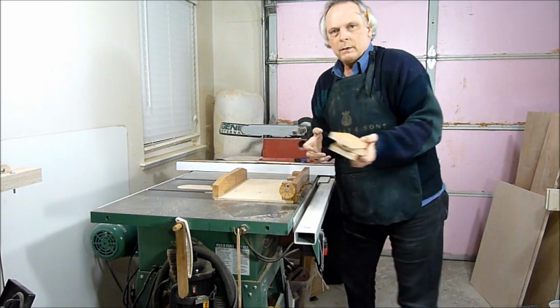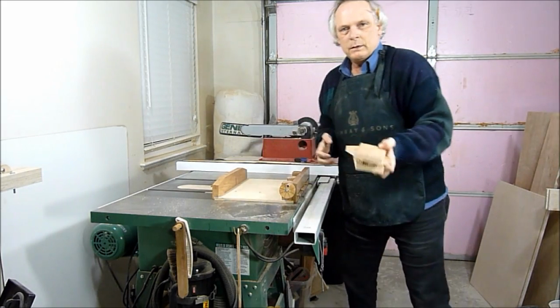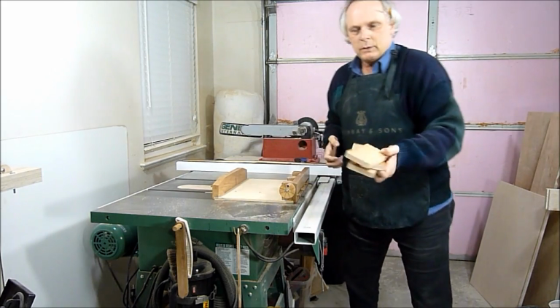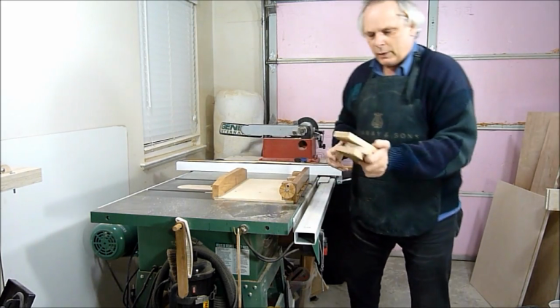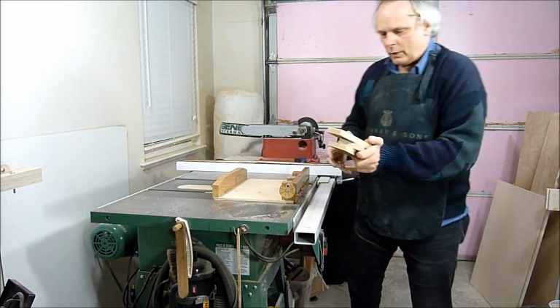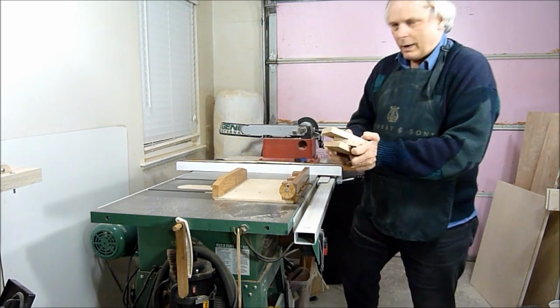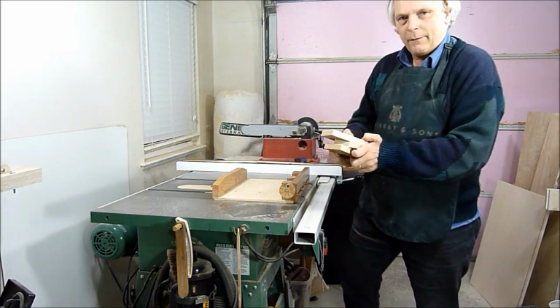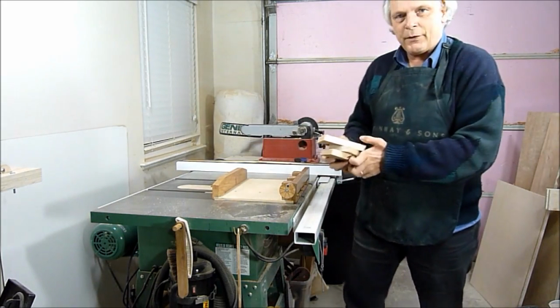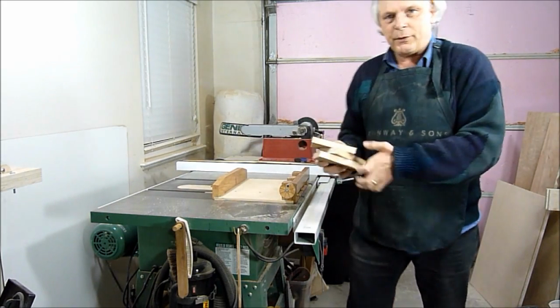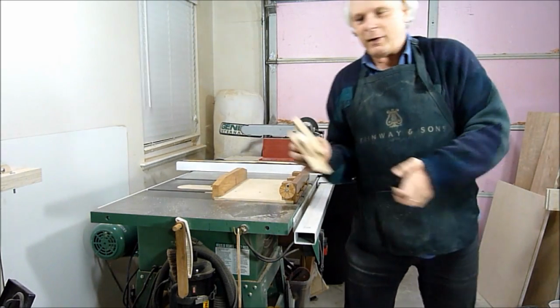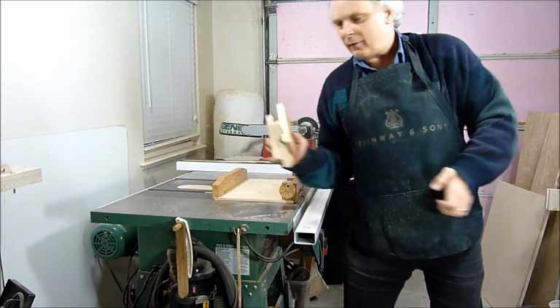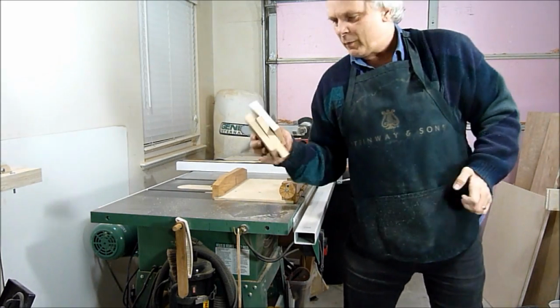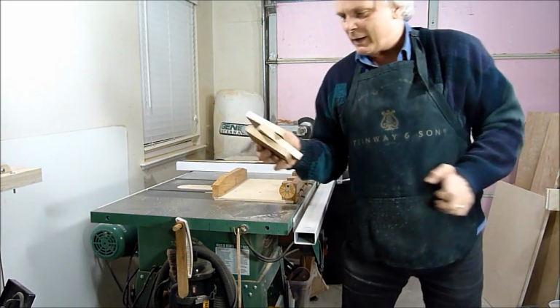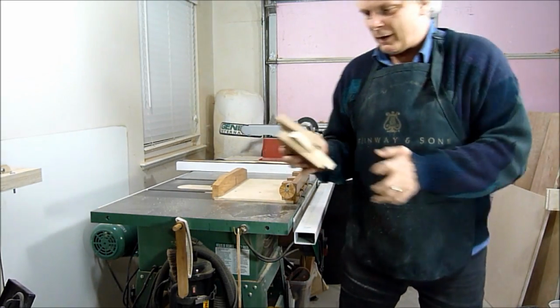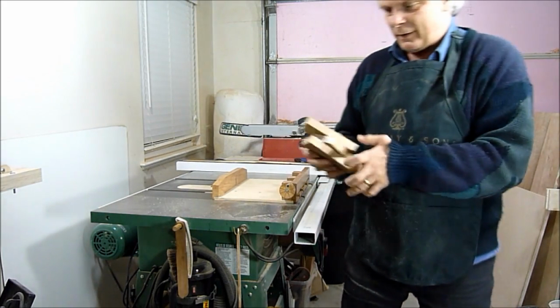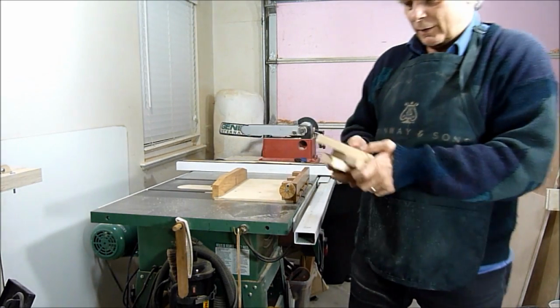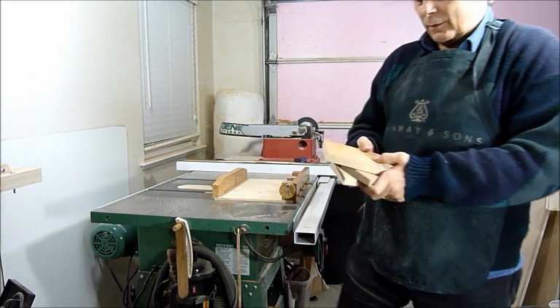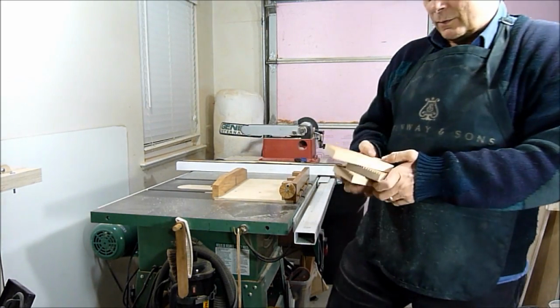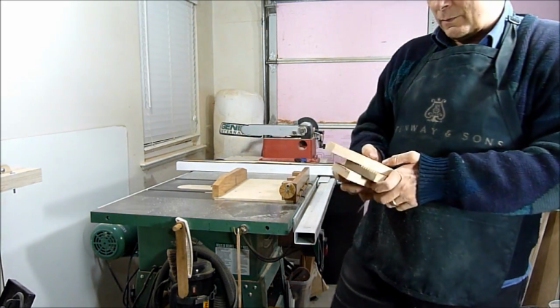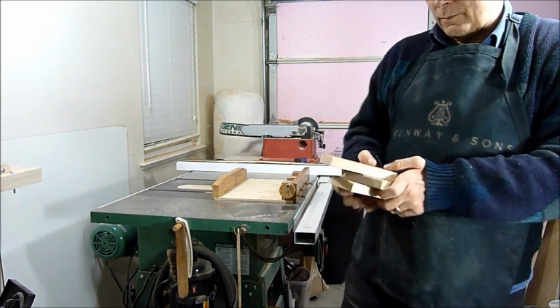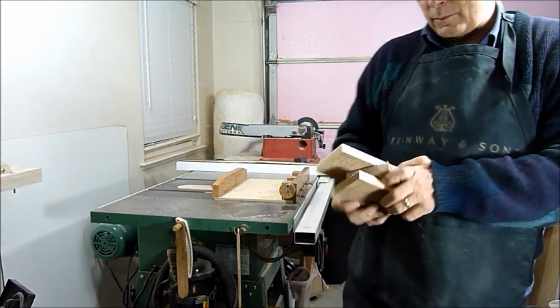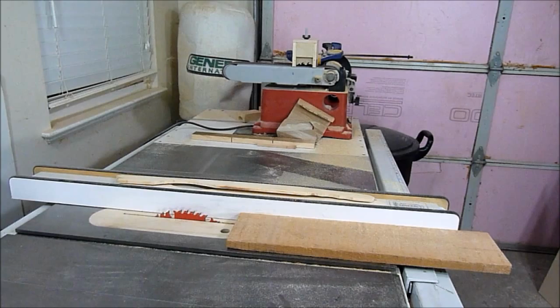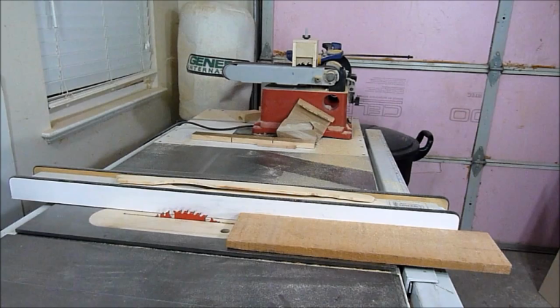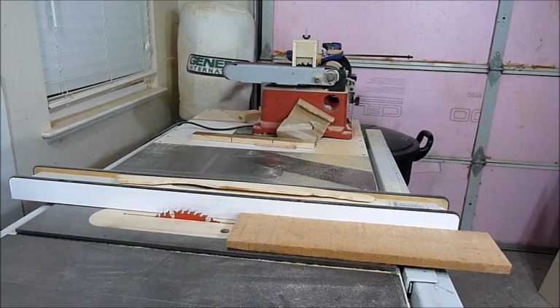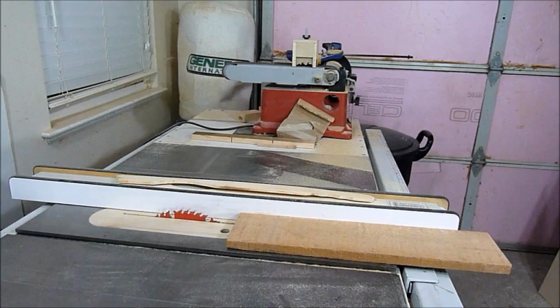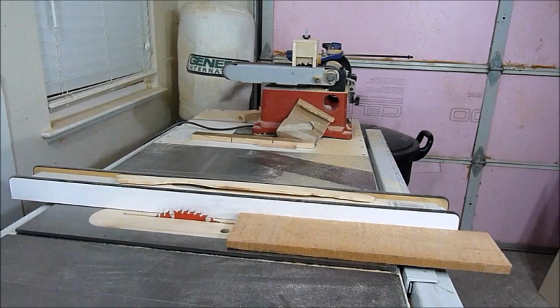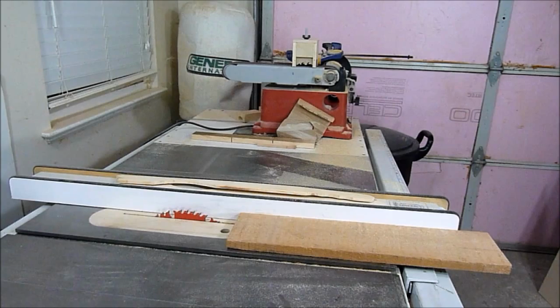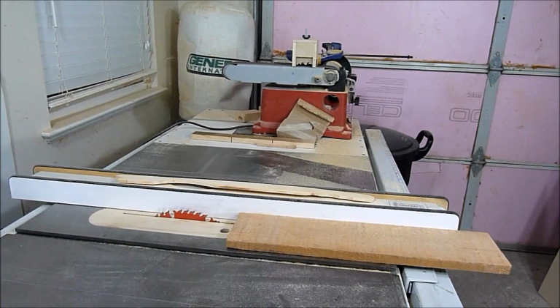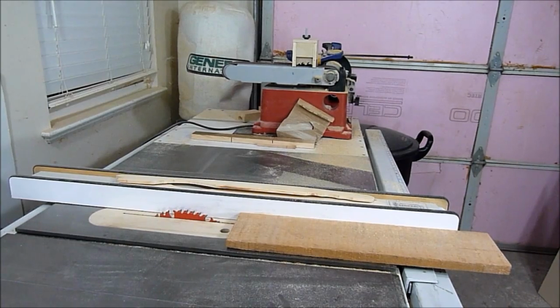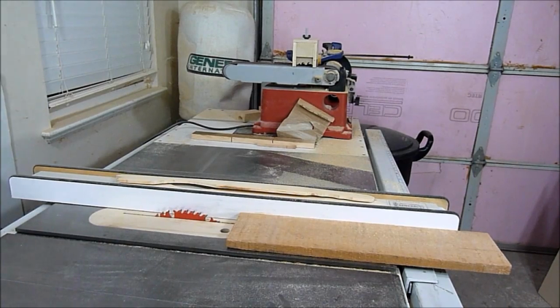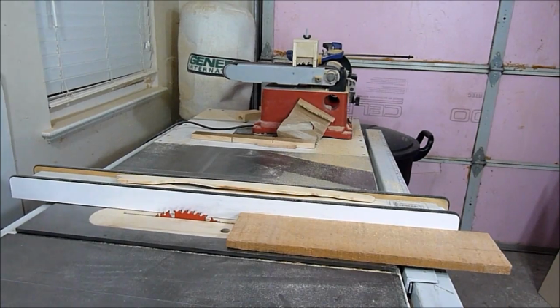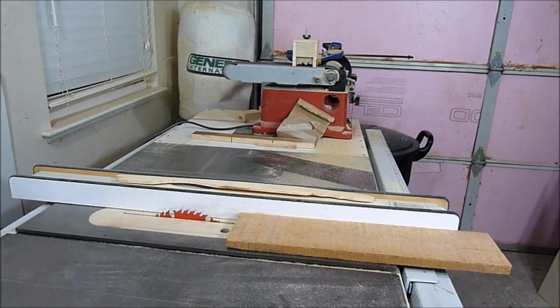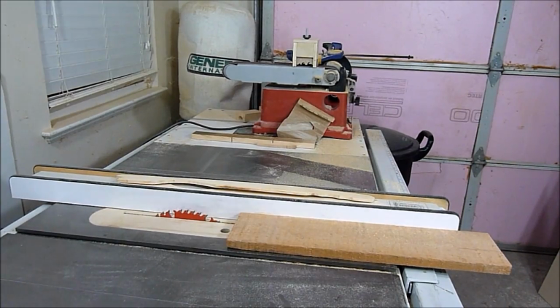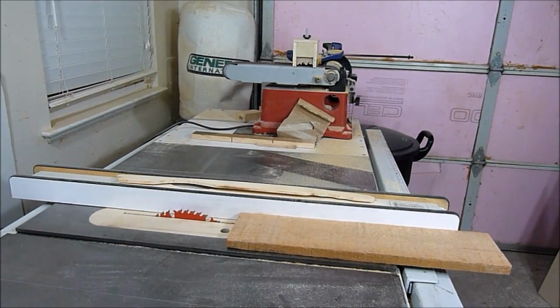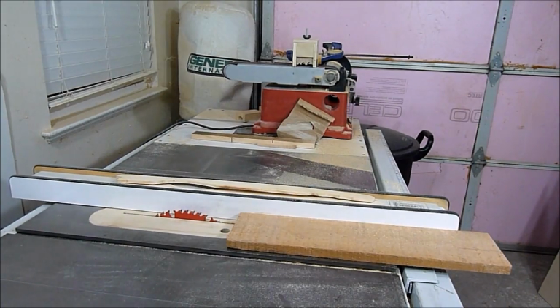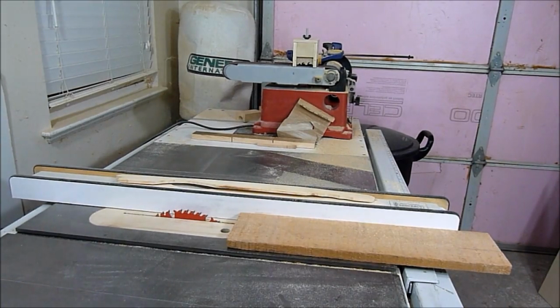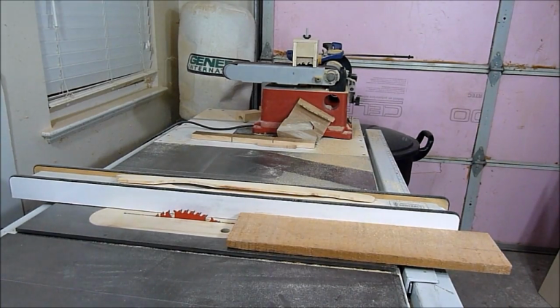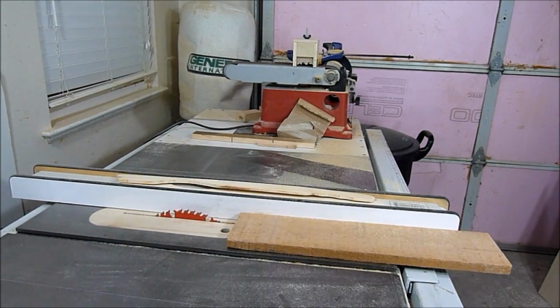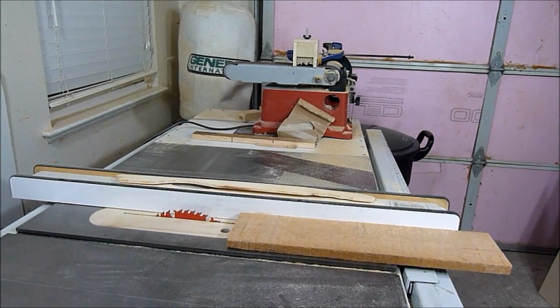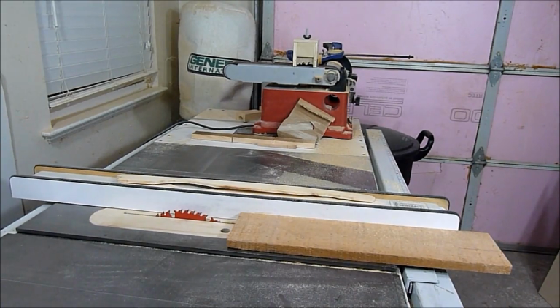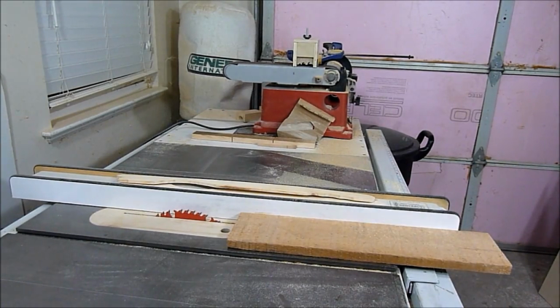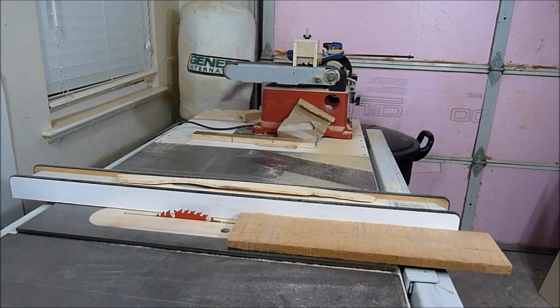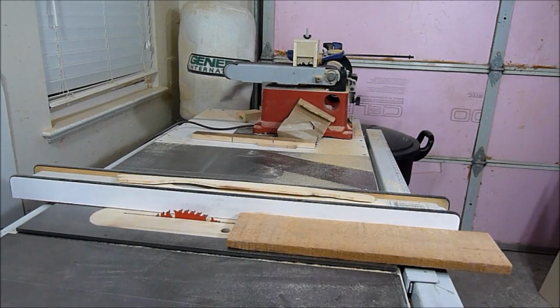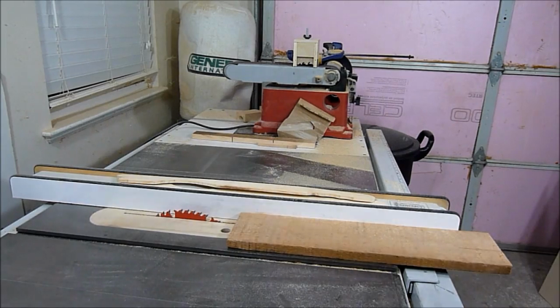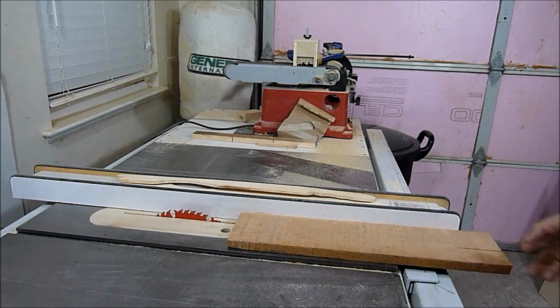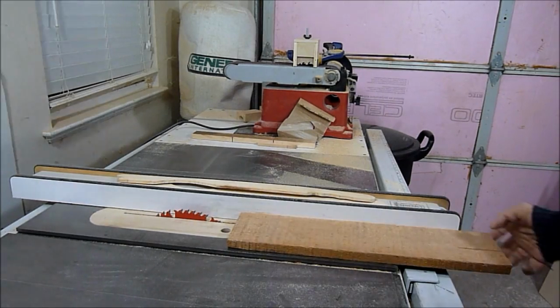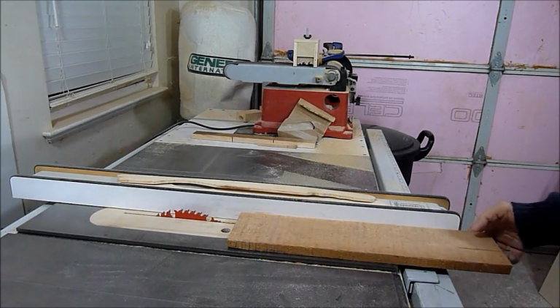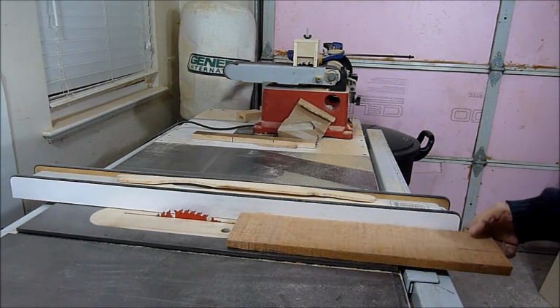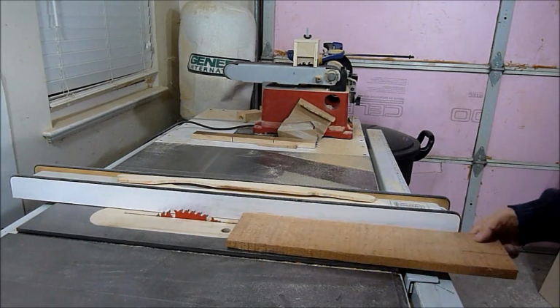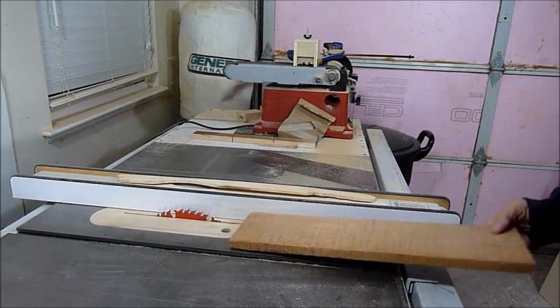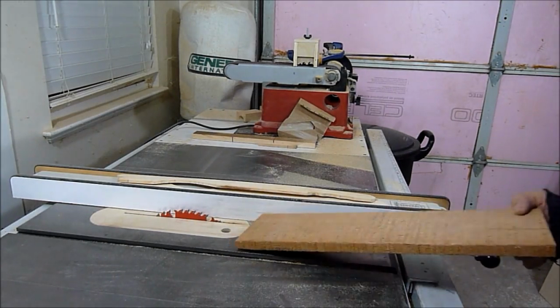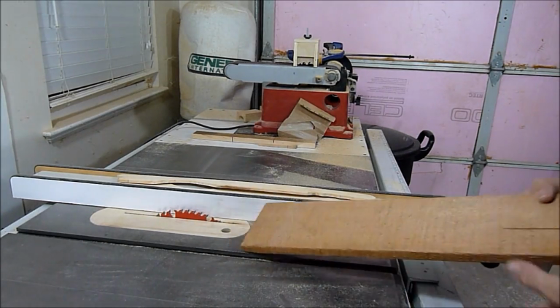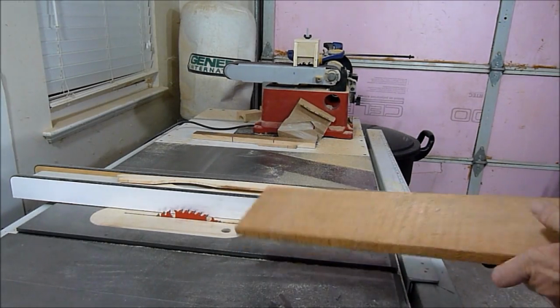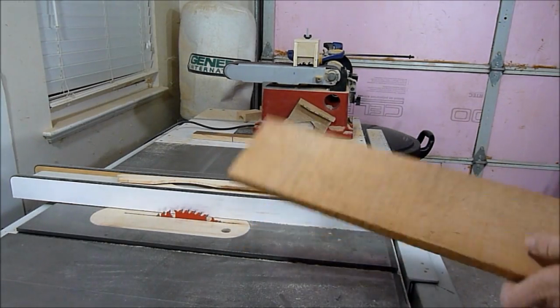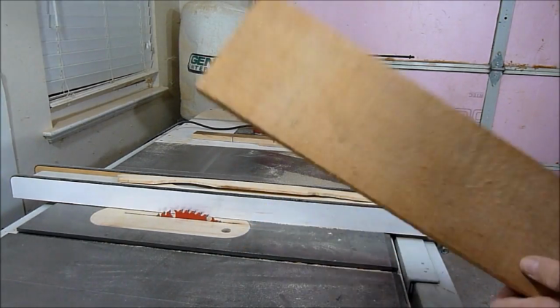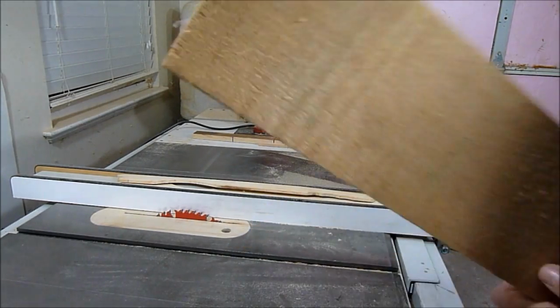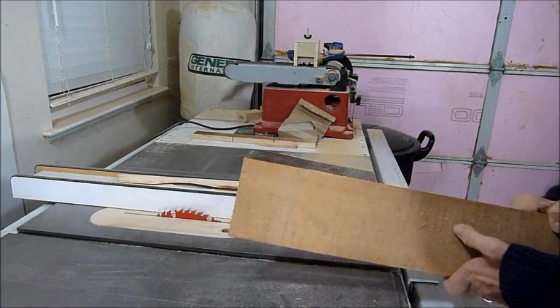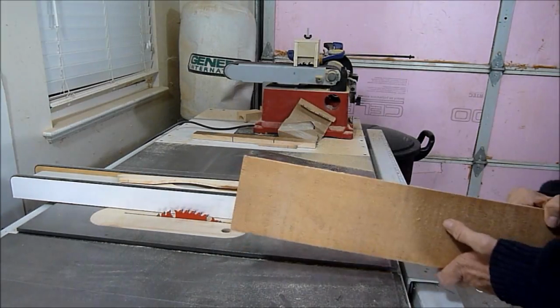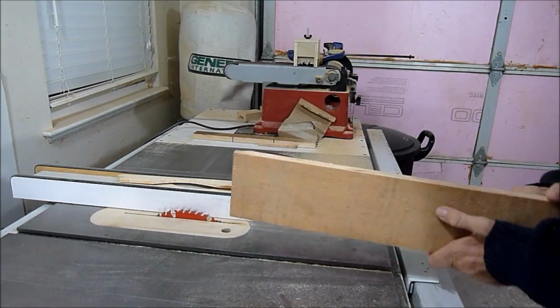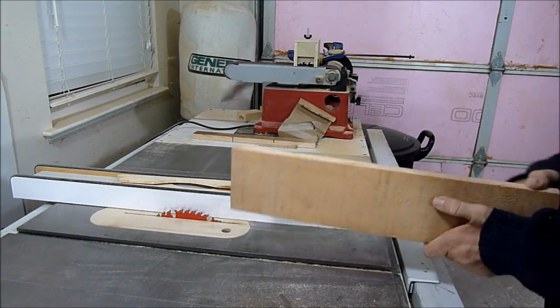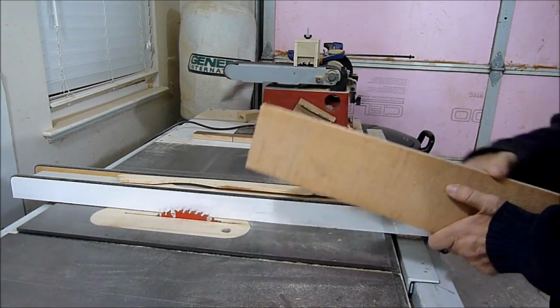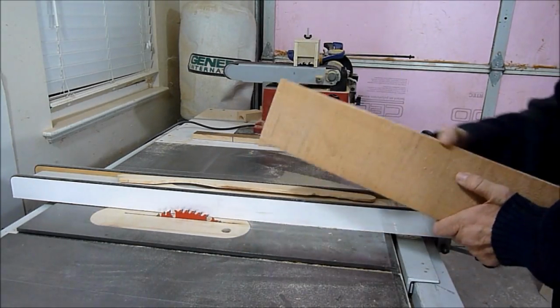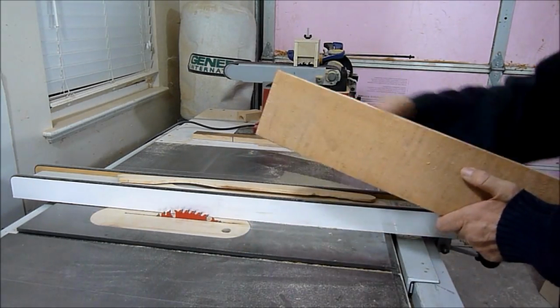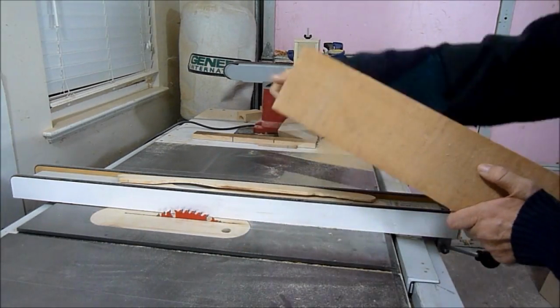Here I have three of them cut now. I'm just going to cut a small strip to make a dowel.